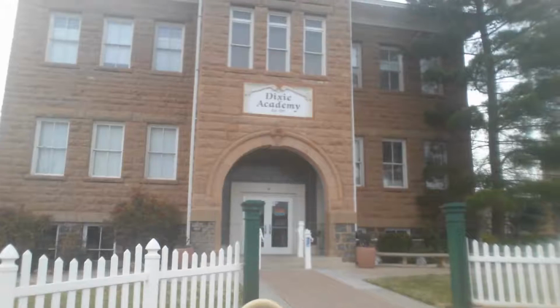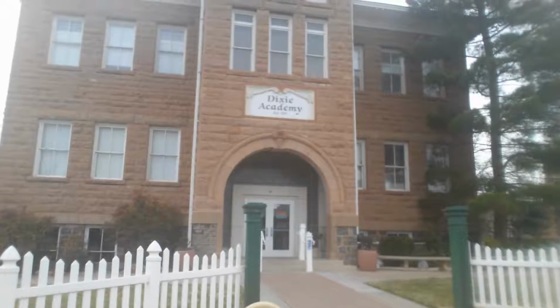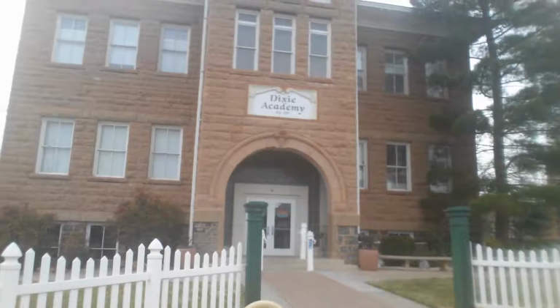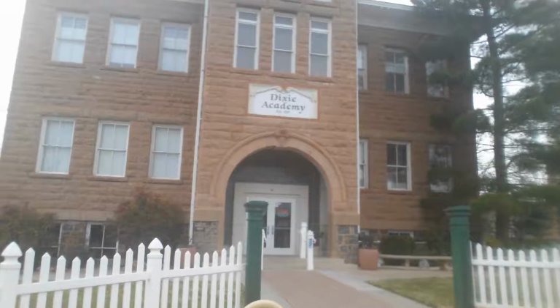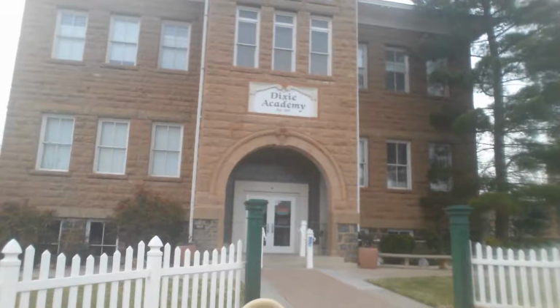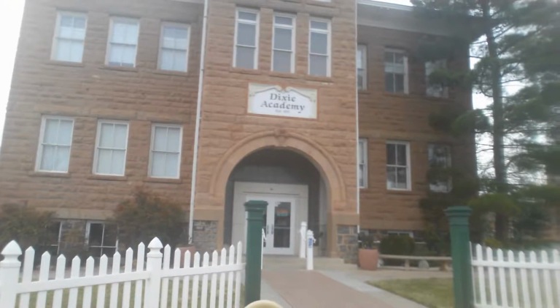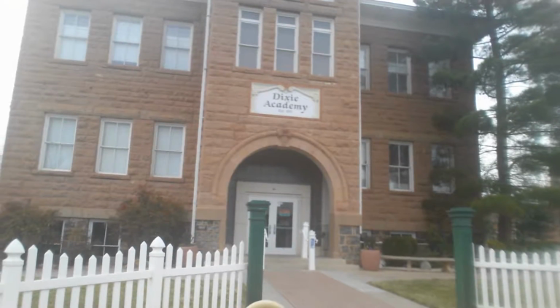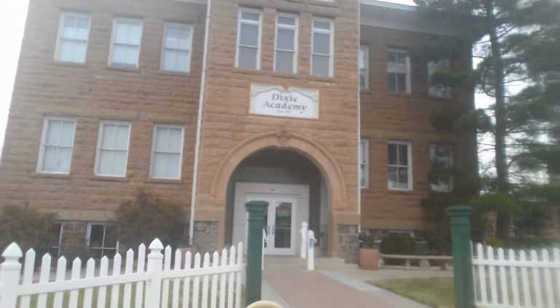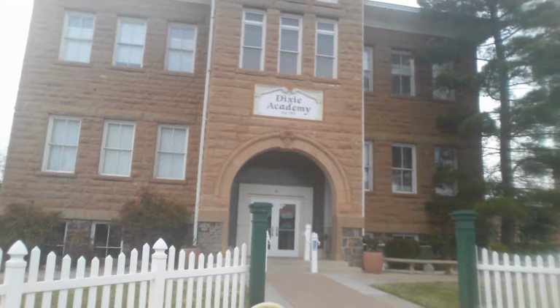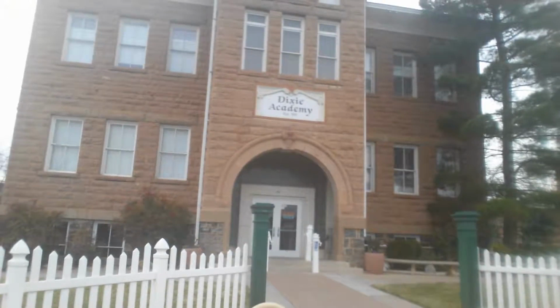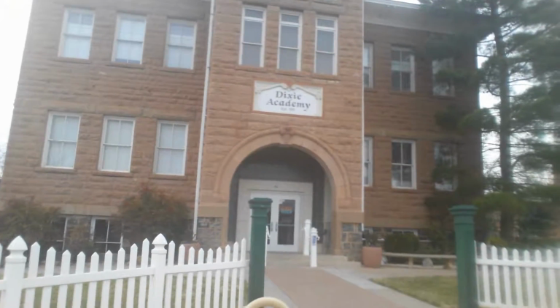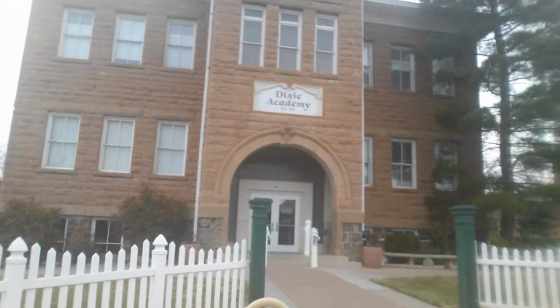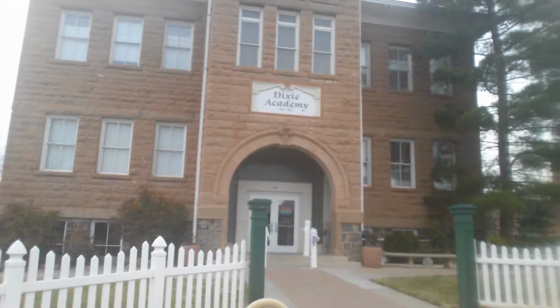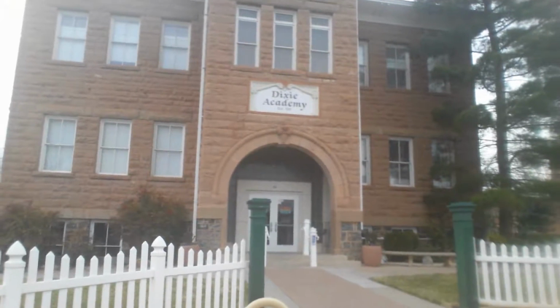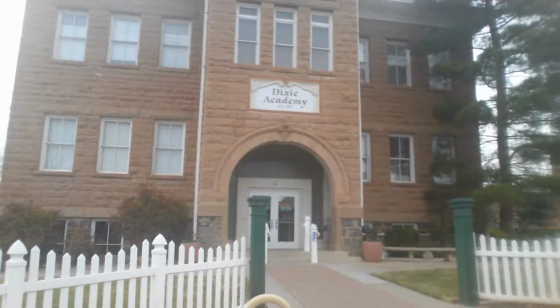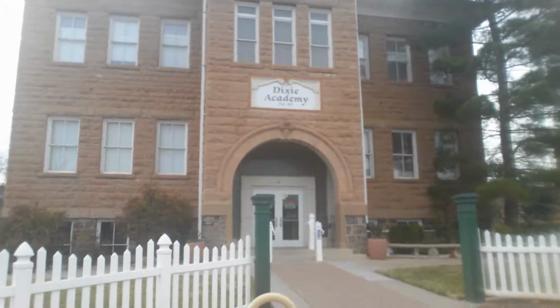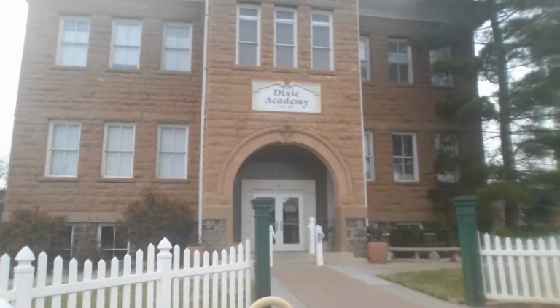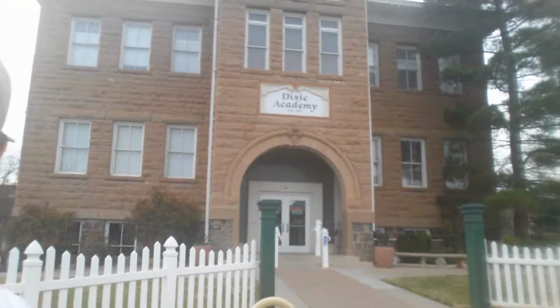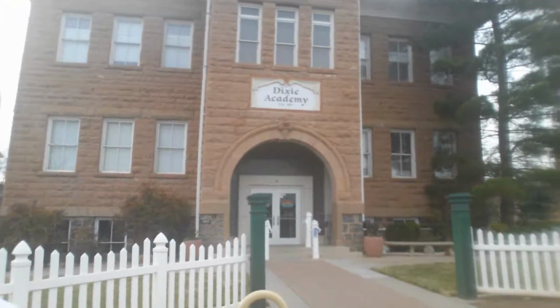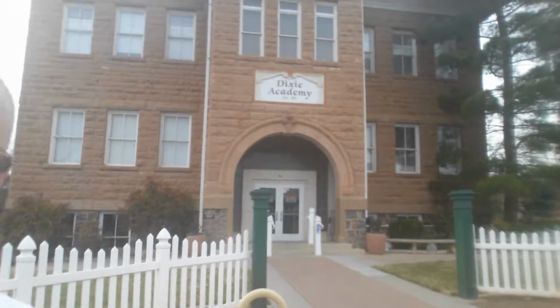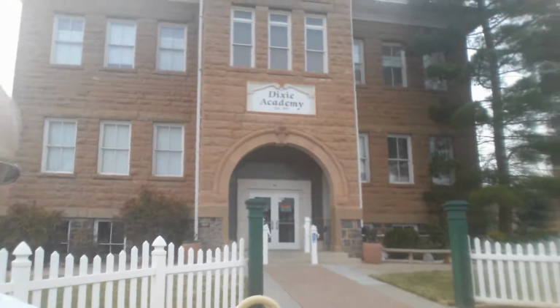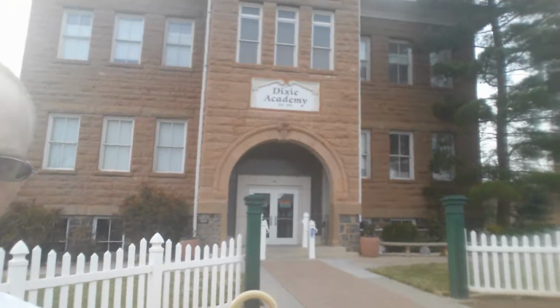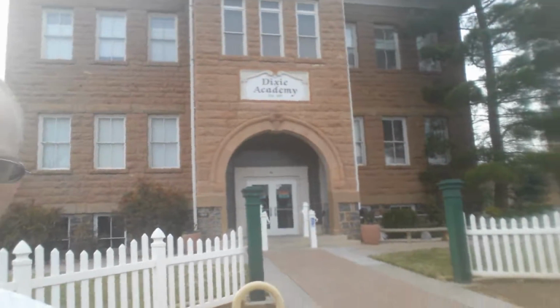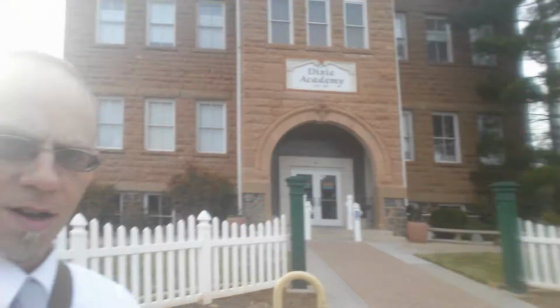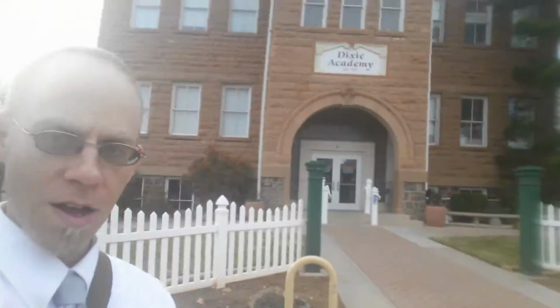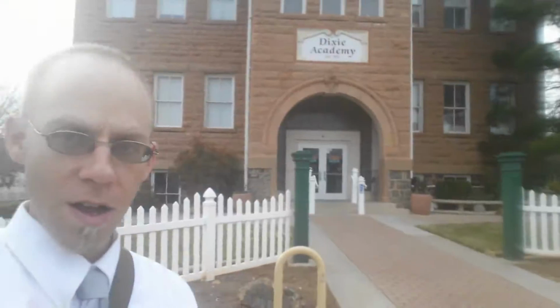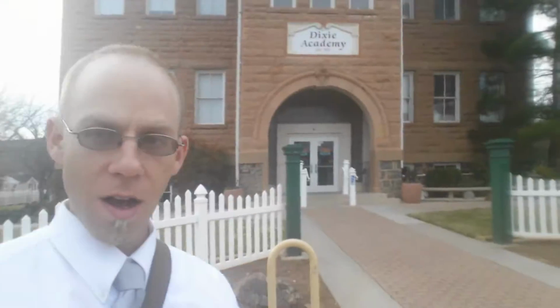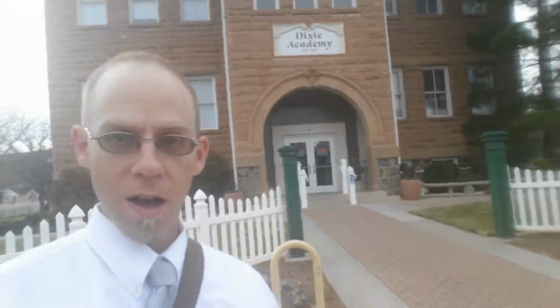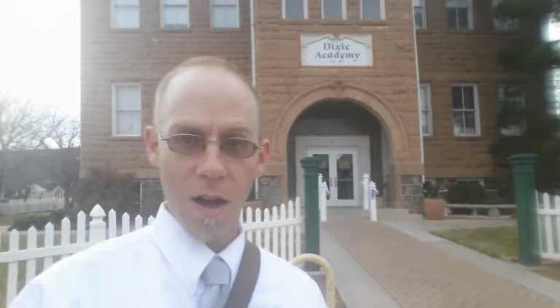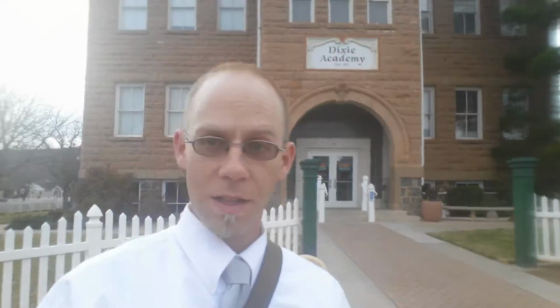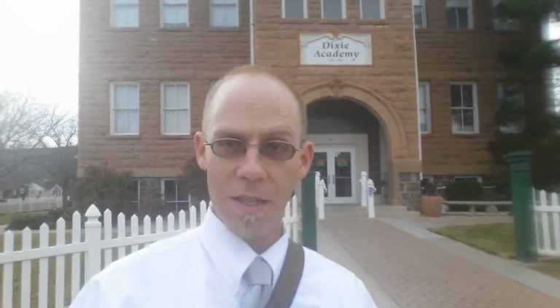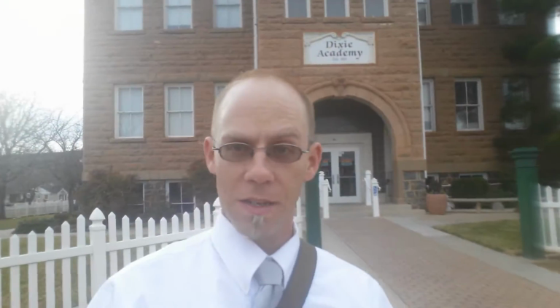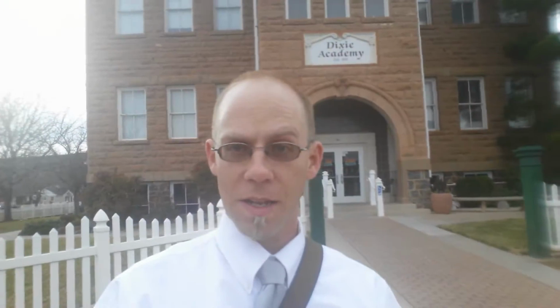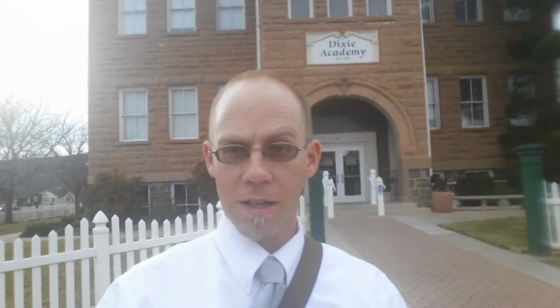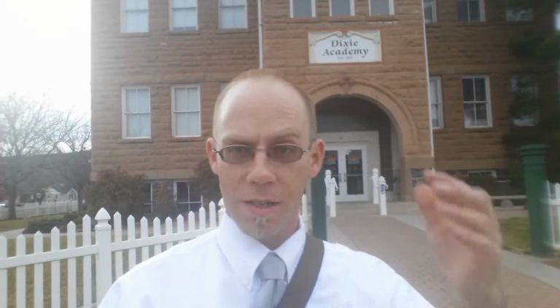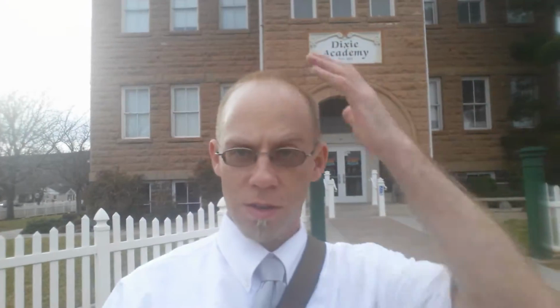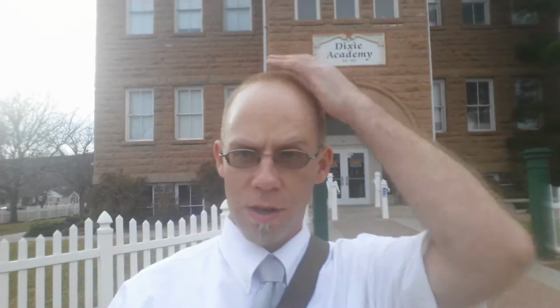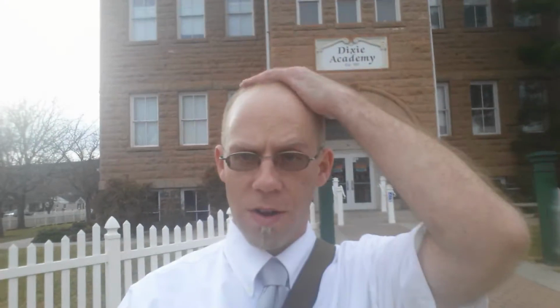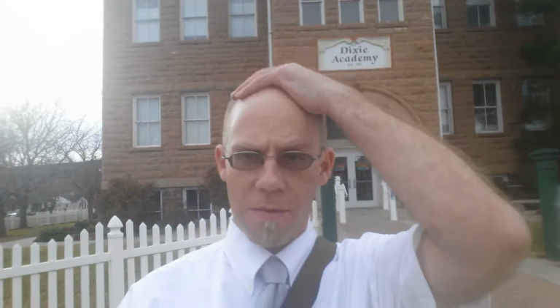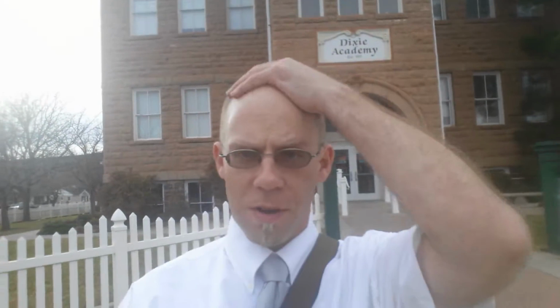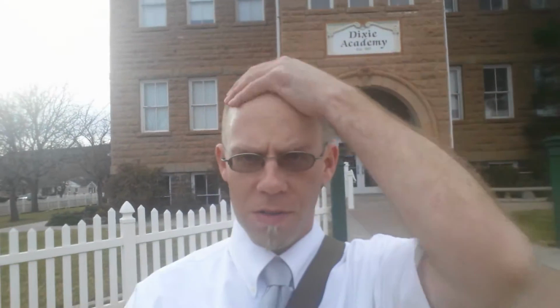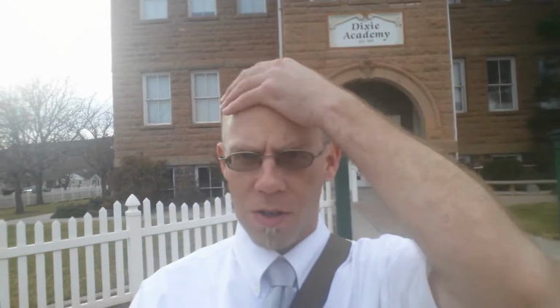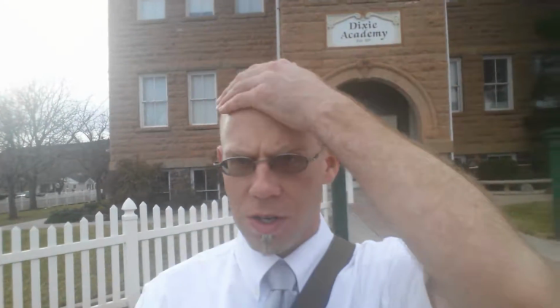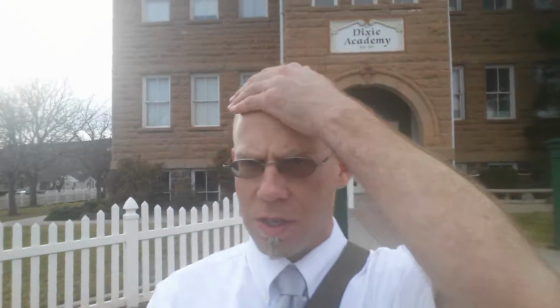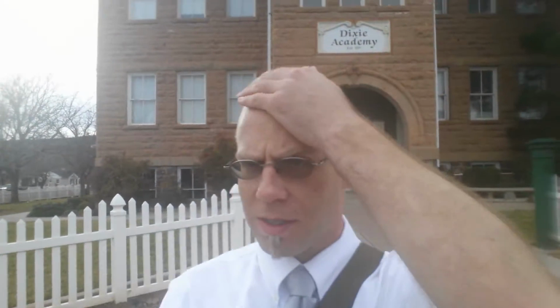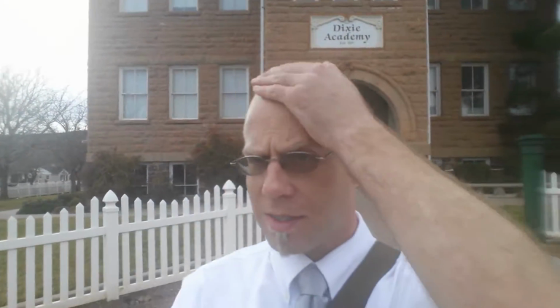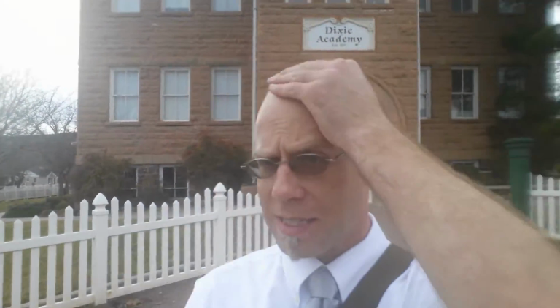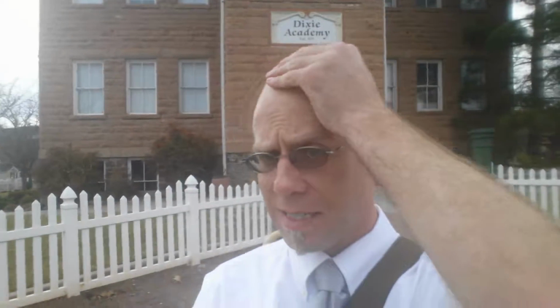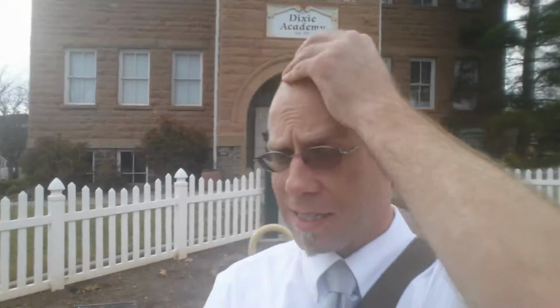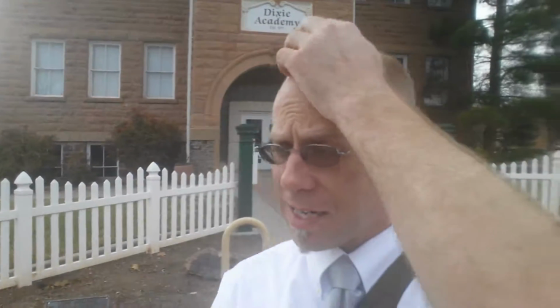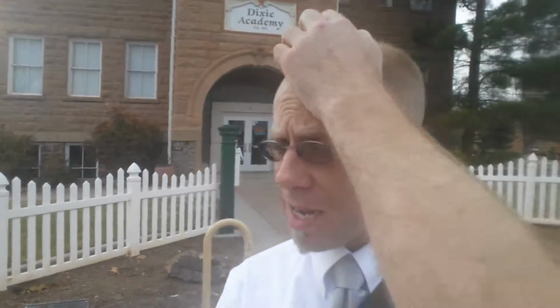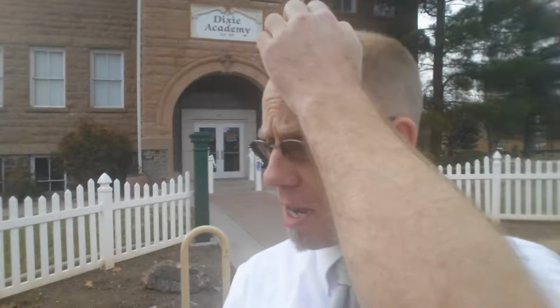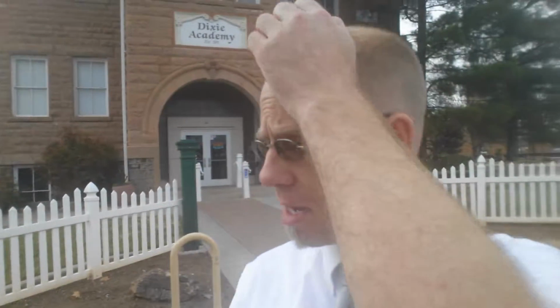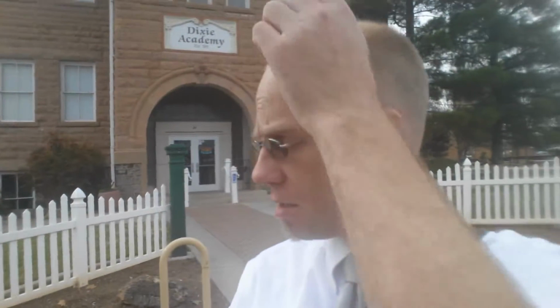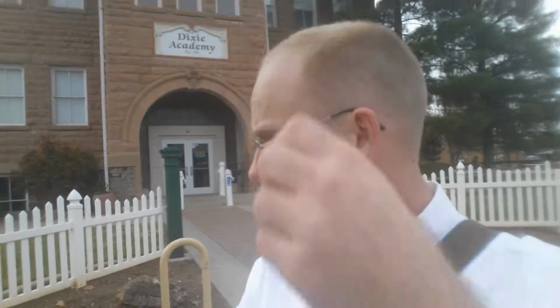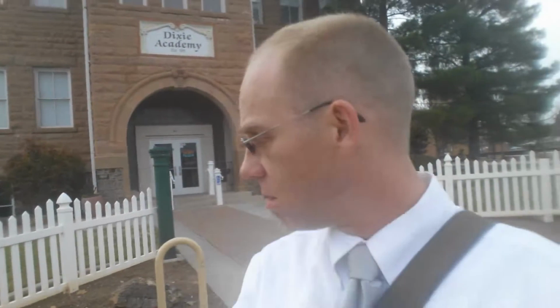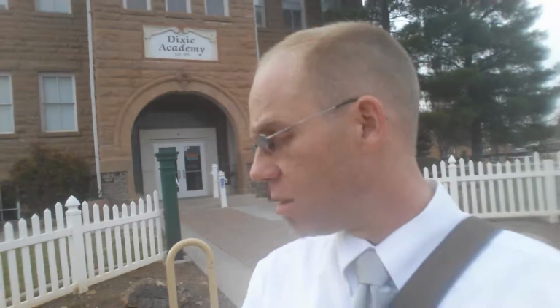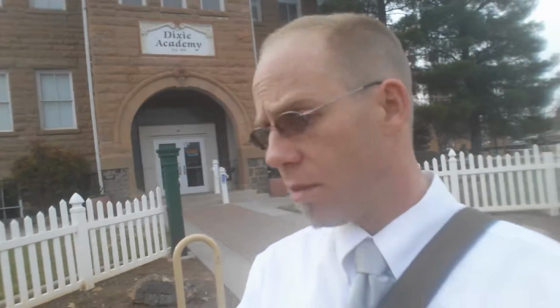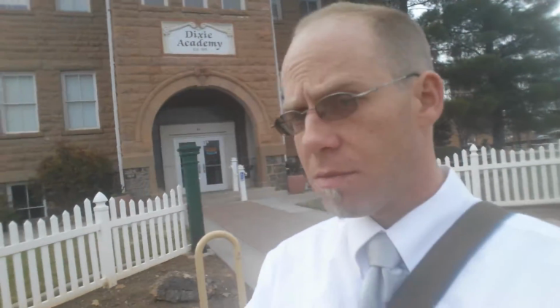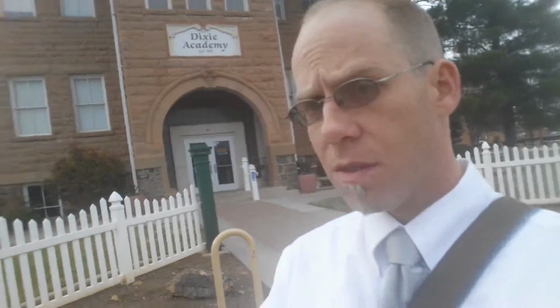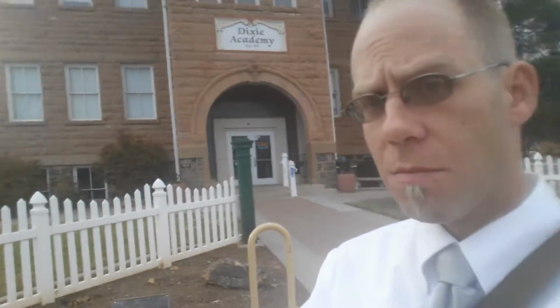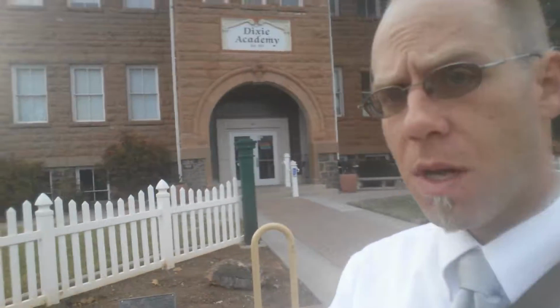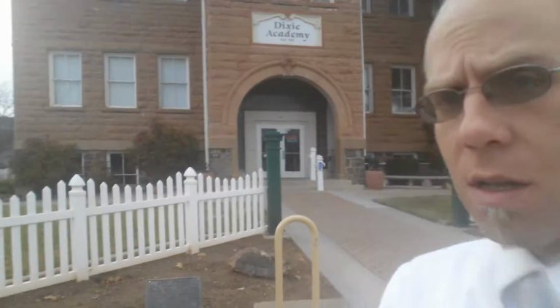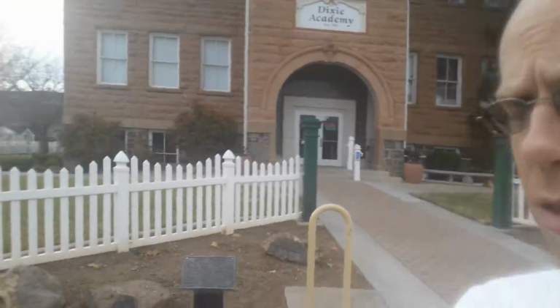Hey there, internet travelers. CK here. On a Sunday, so I don't have my fedora. A little bald.